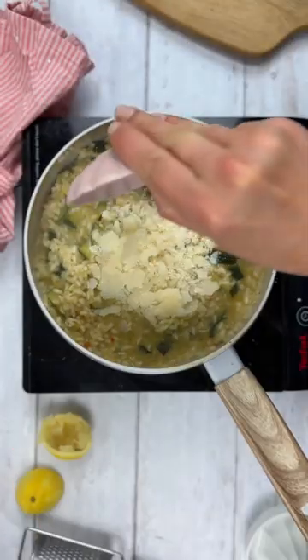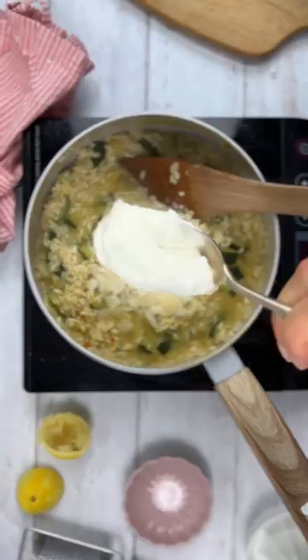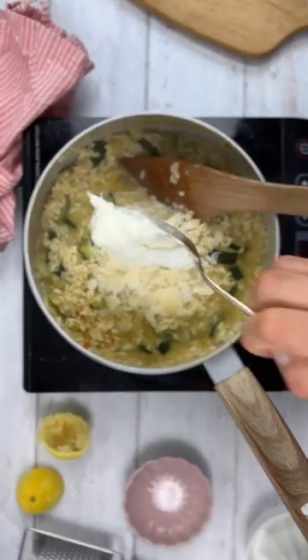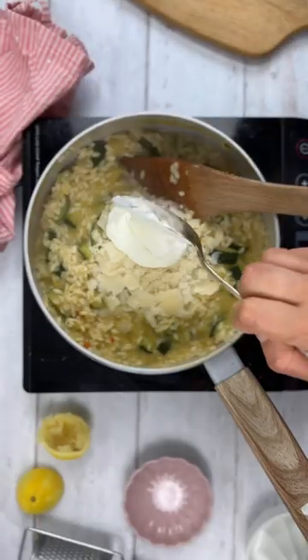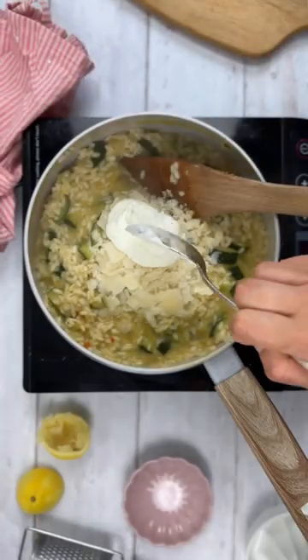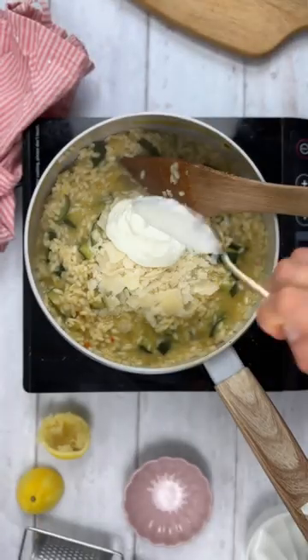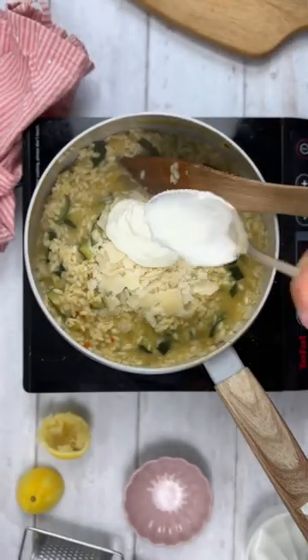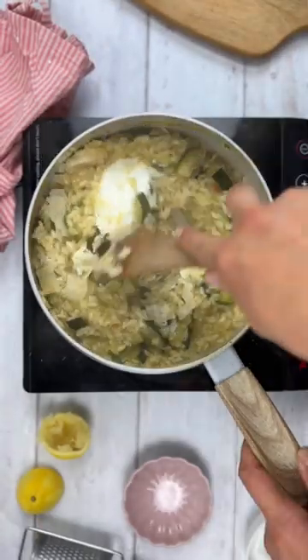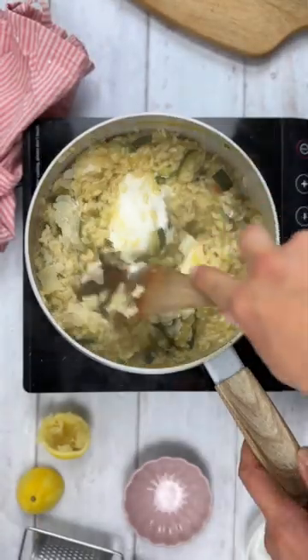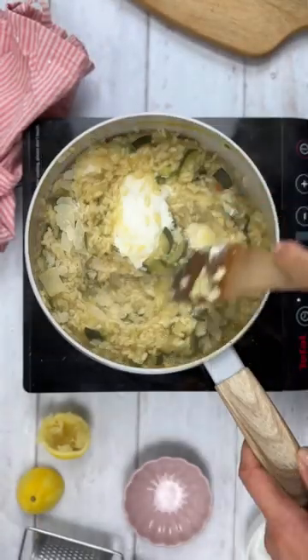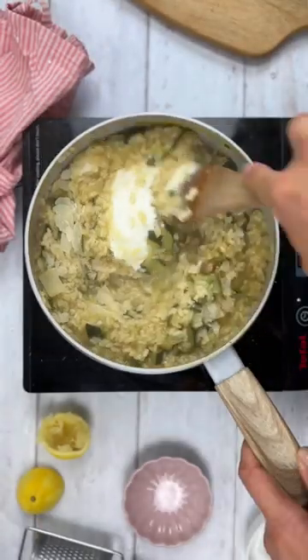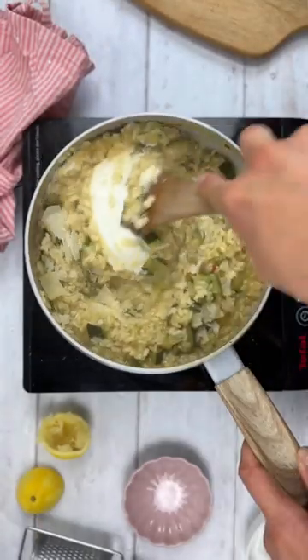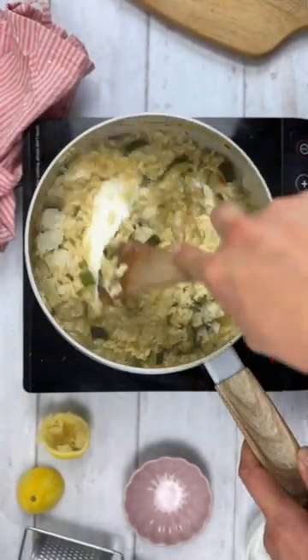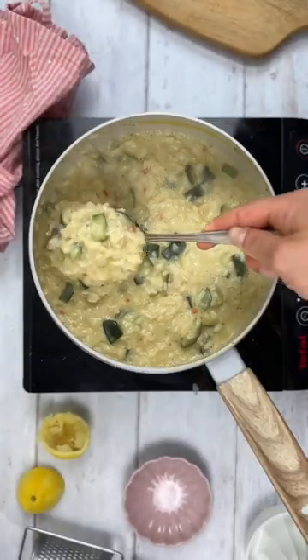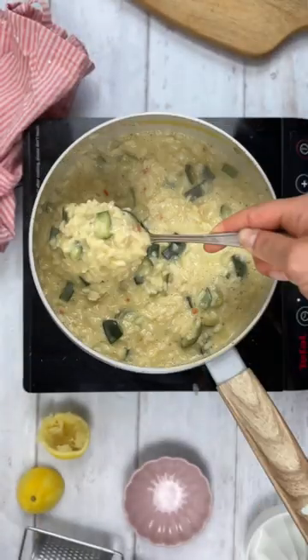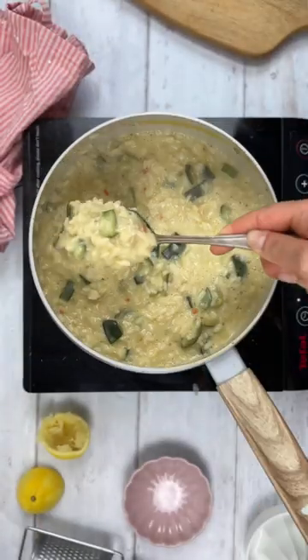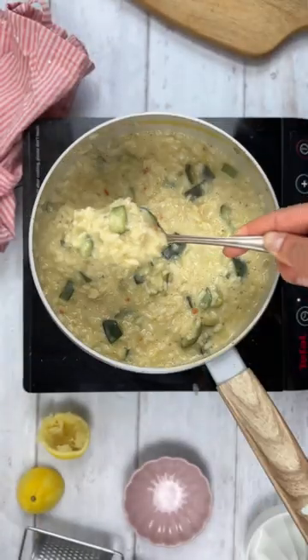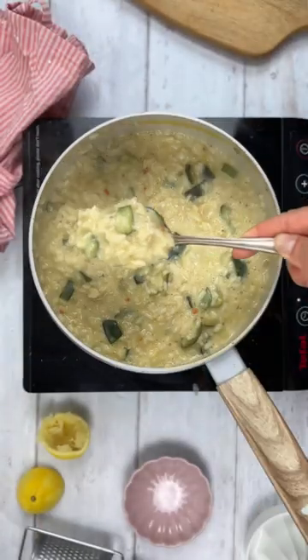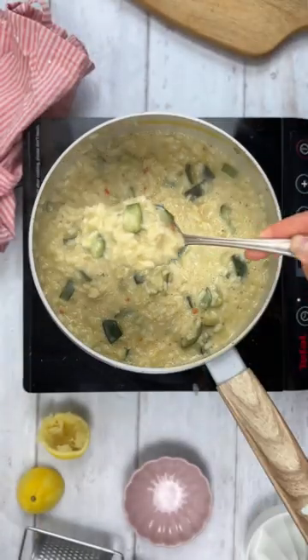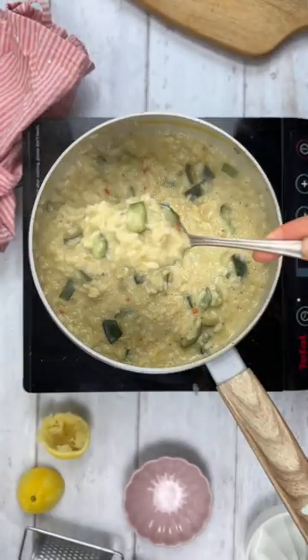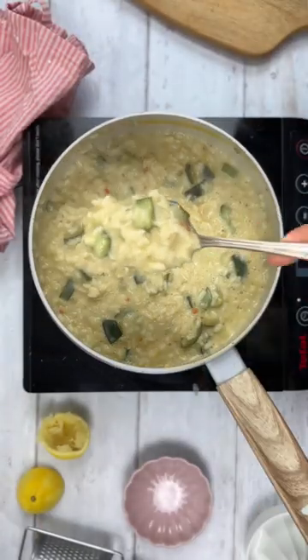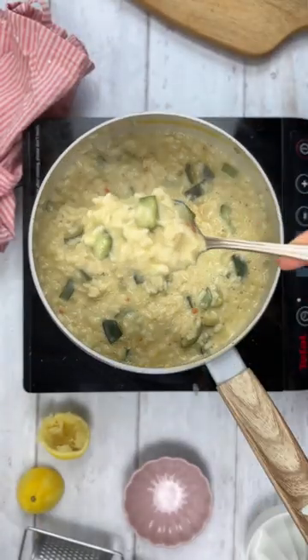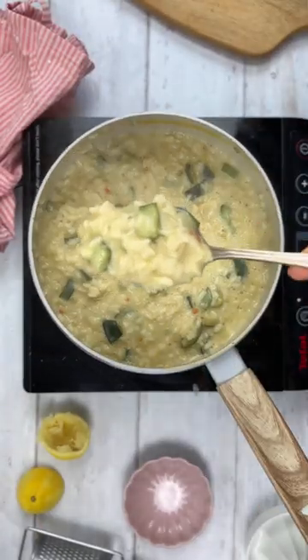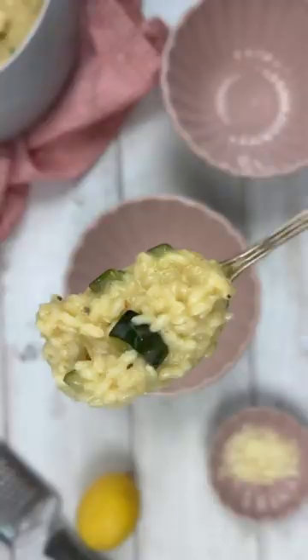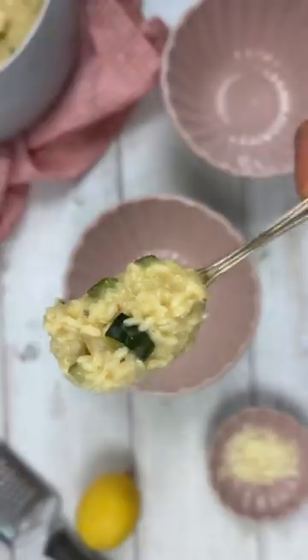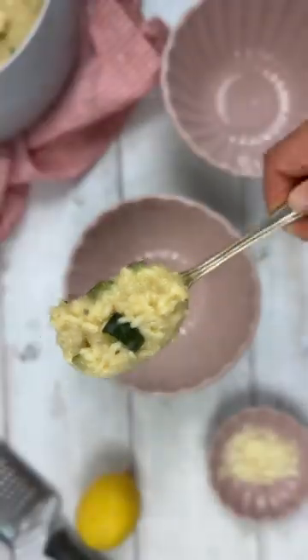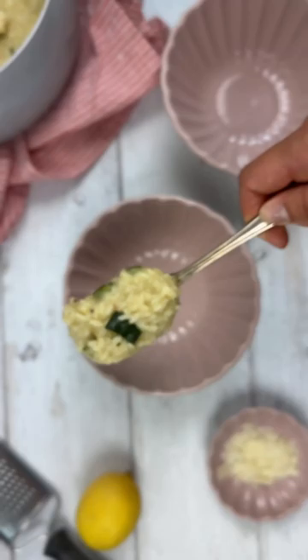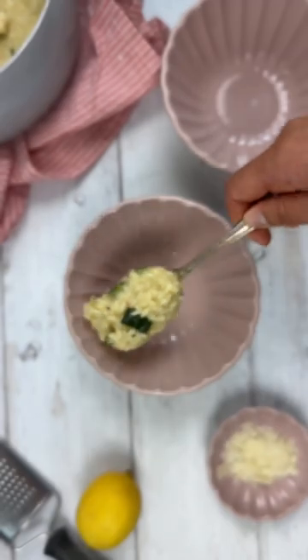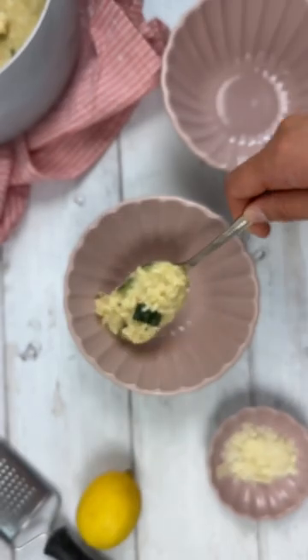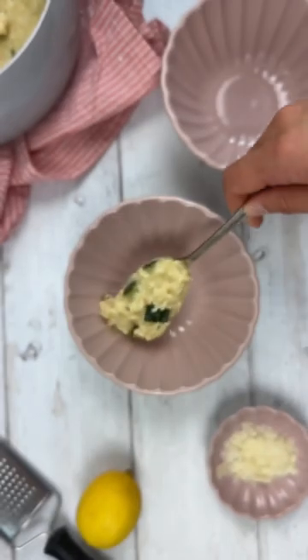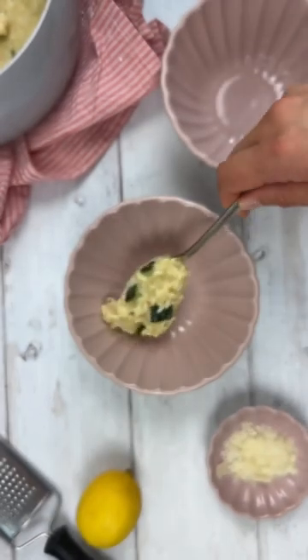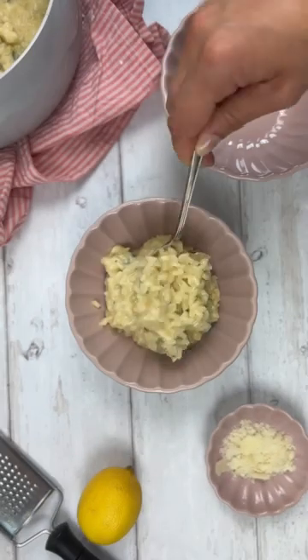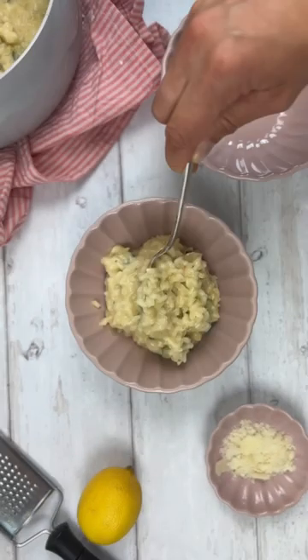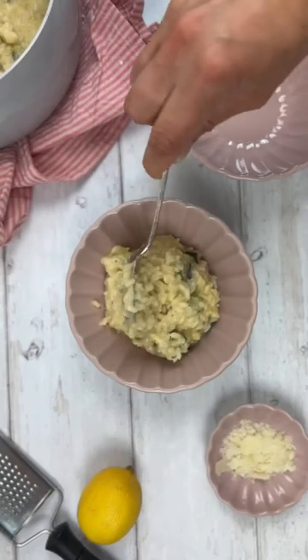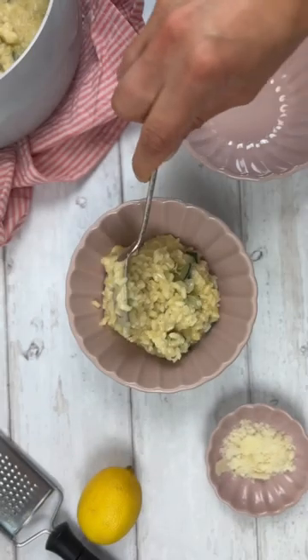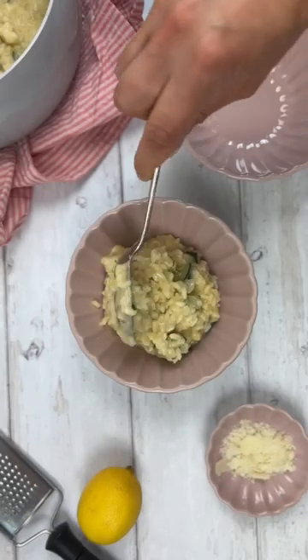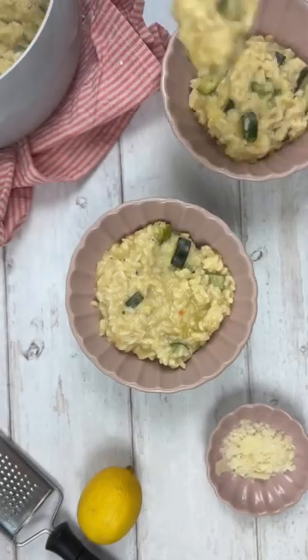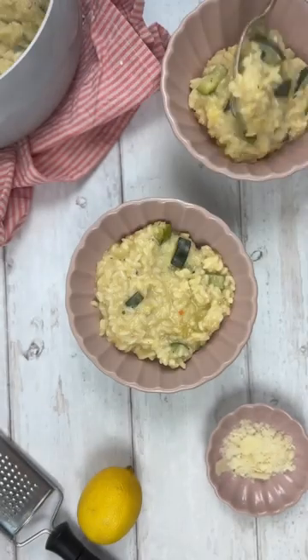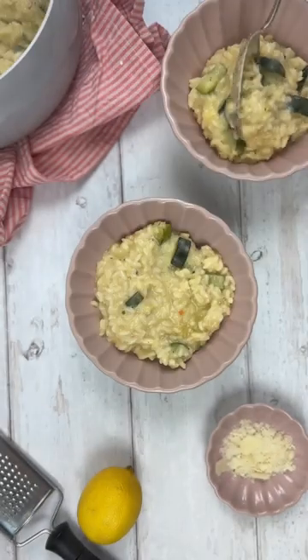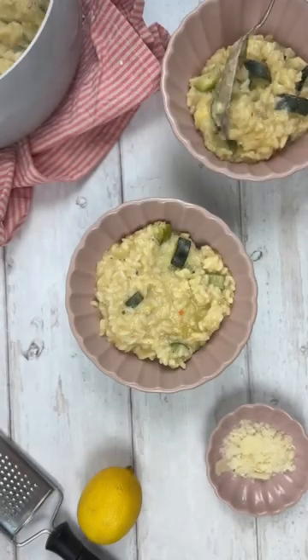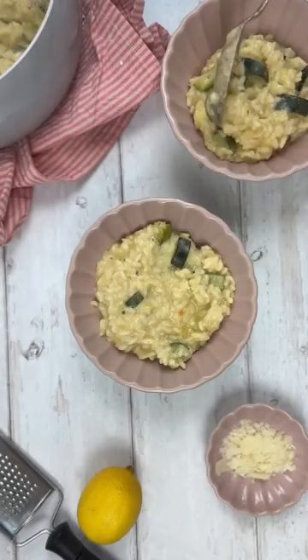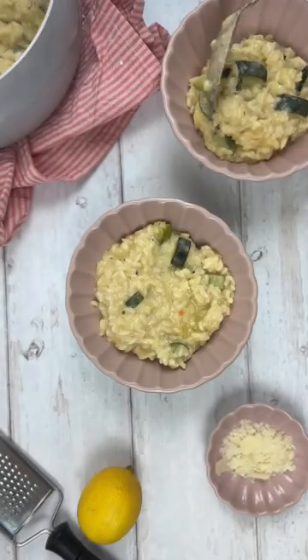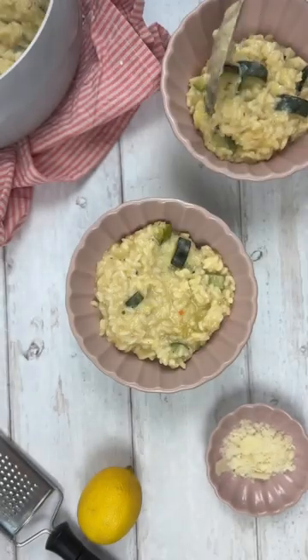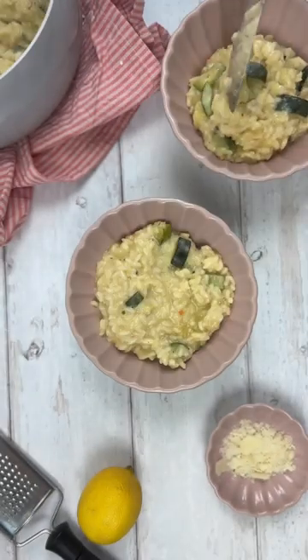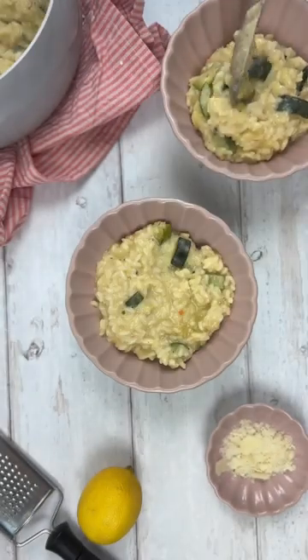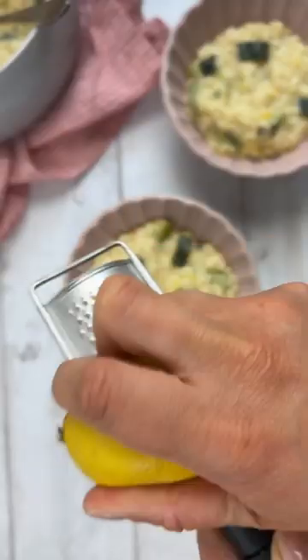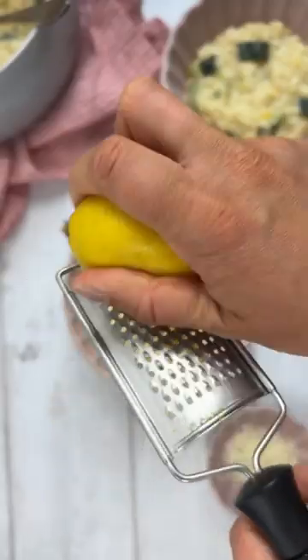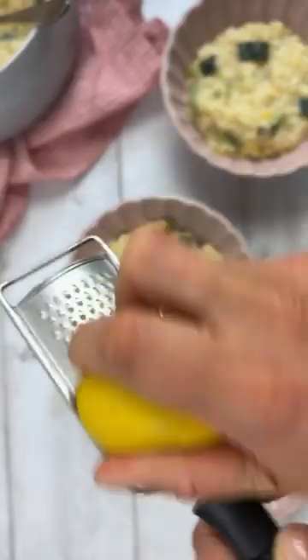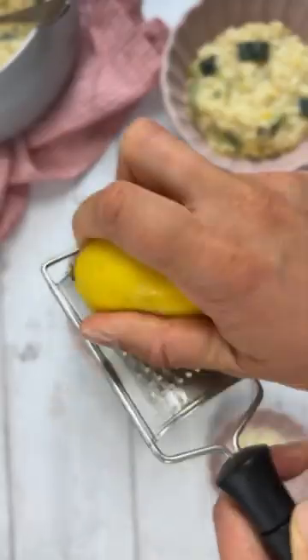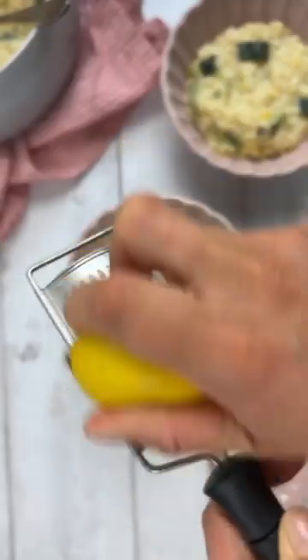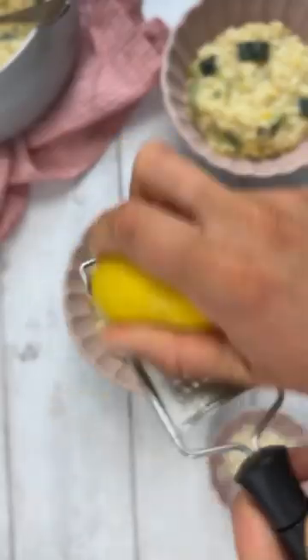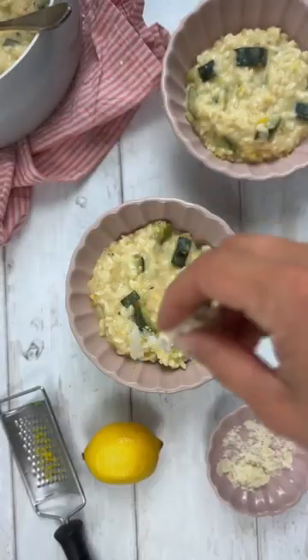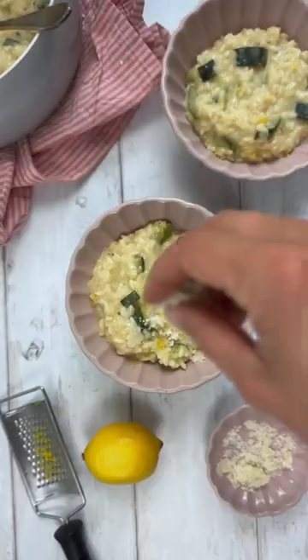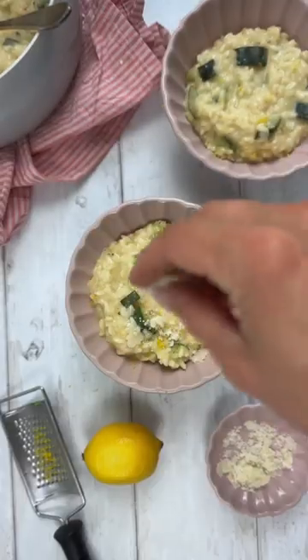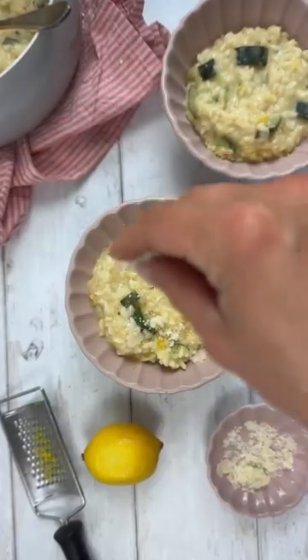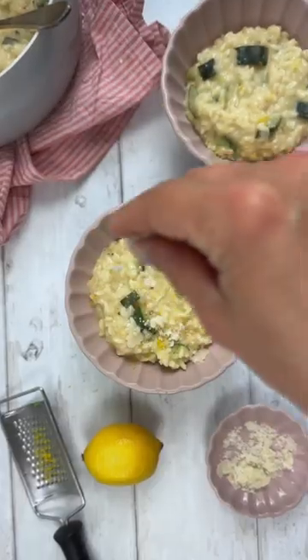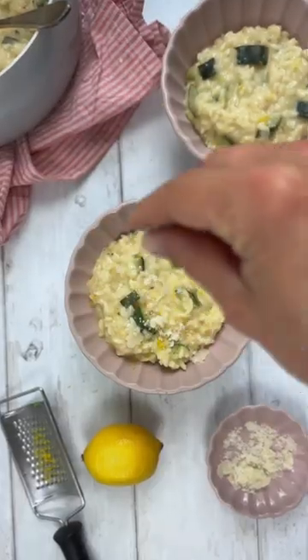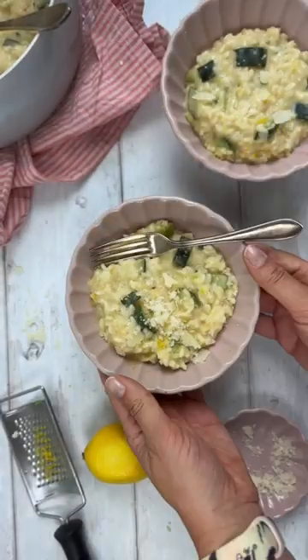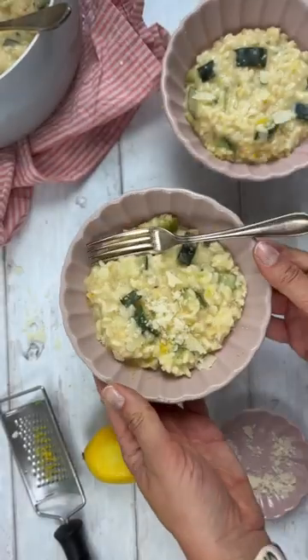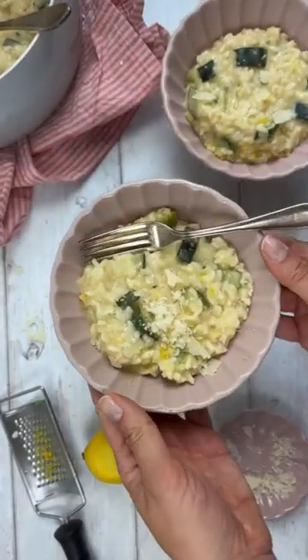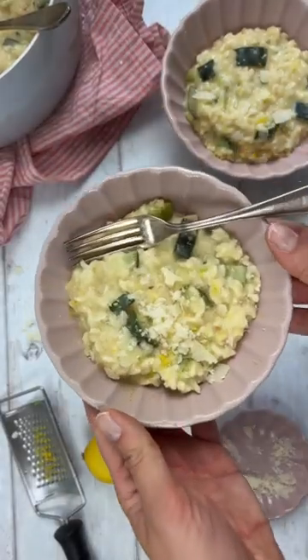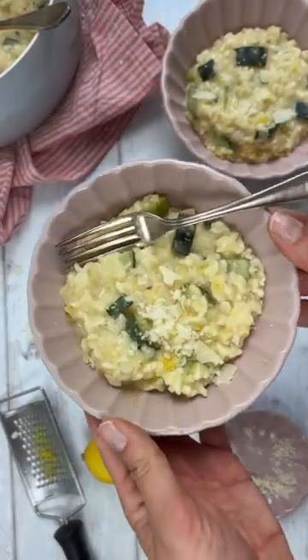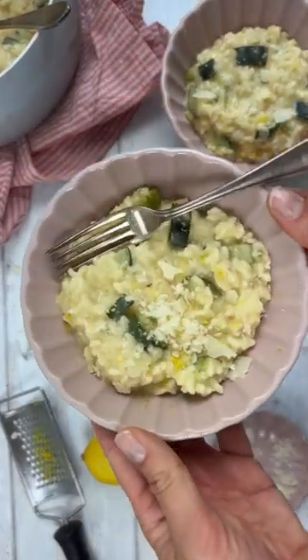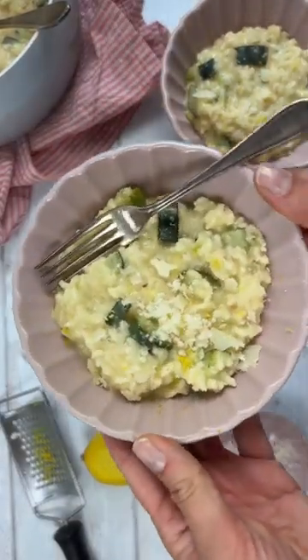Plus if you come back tomorrow I'm going to show you how to turn any leftovers into arancini balls. Find the full recipe for this simple risotto in the caption.